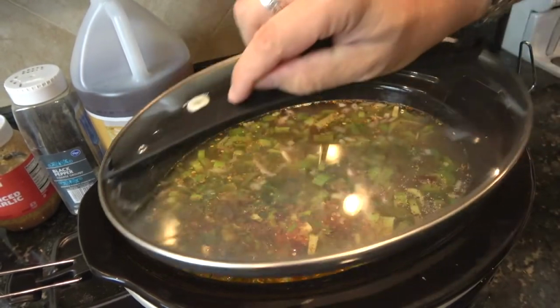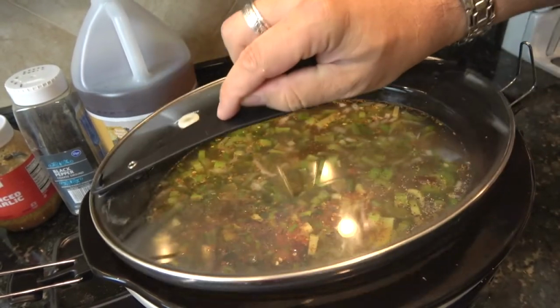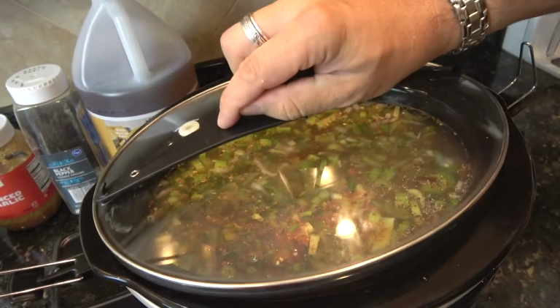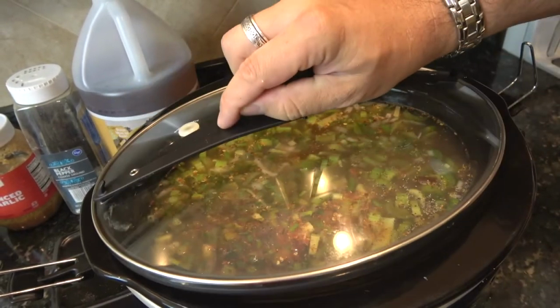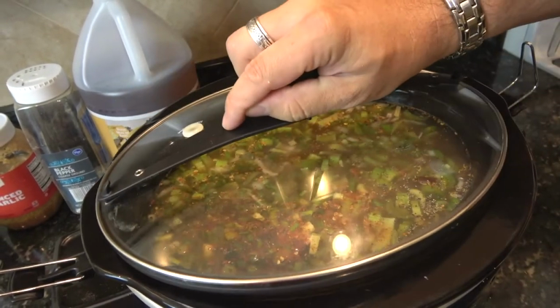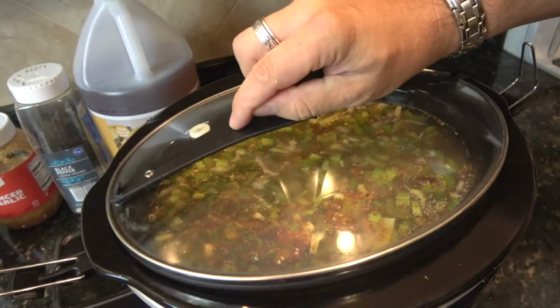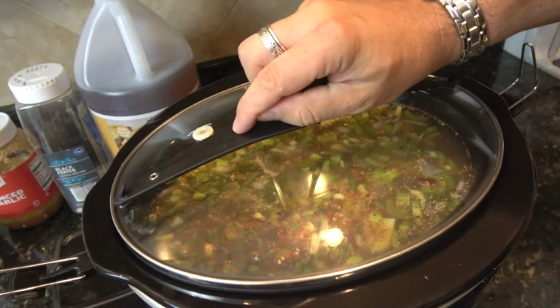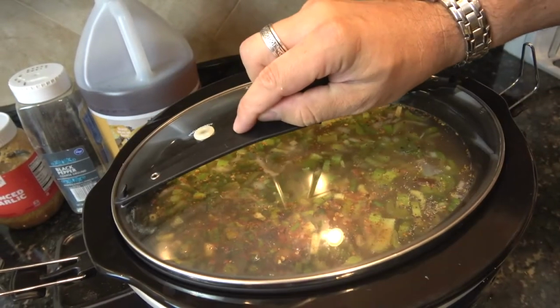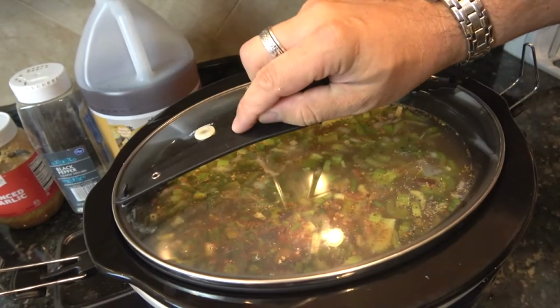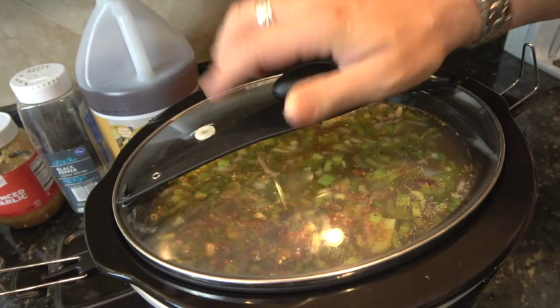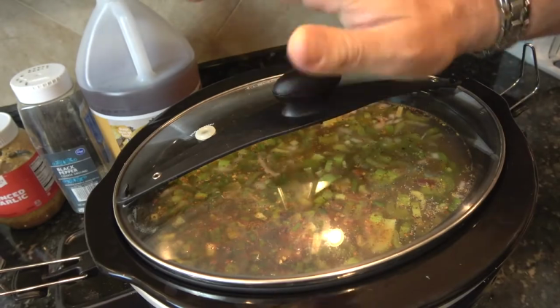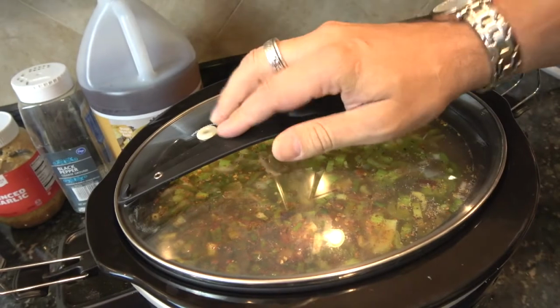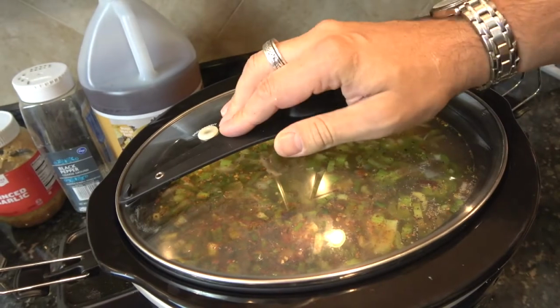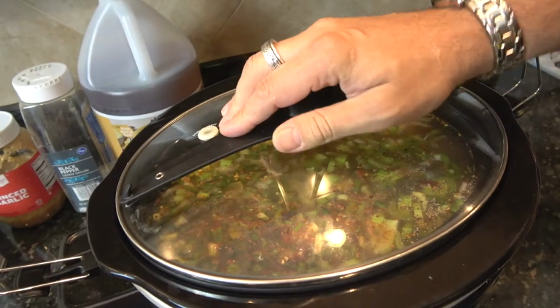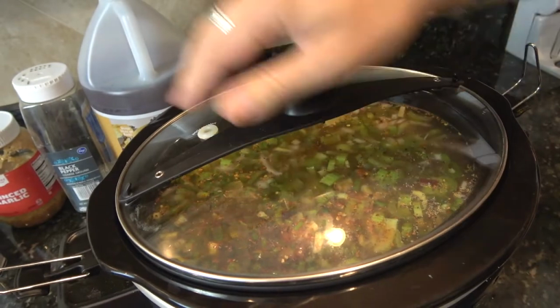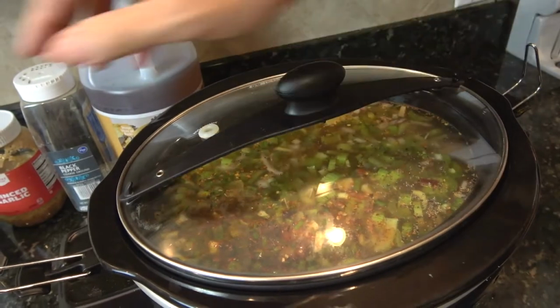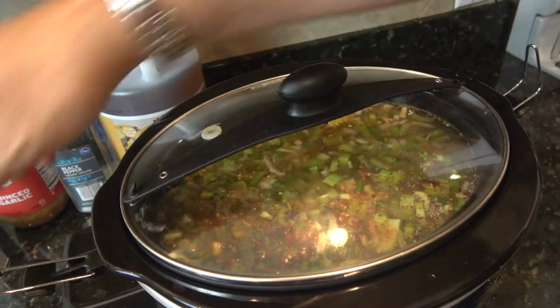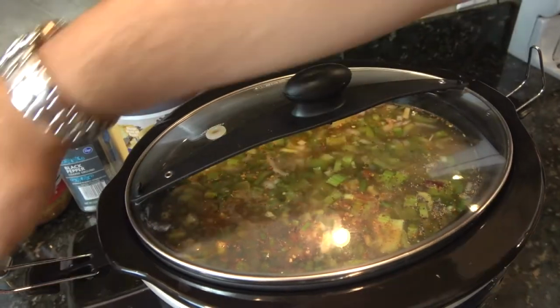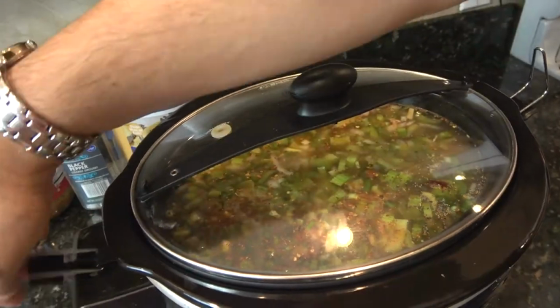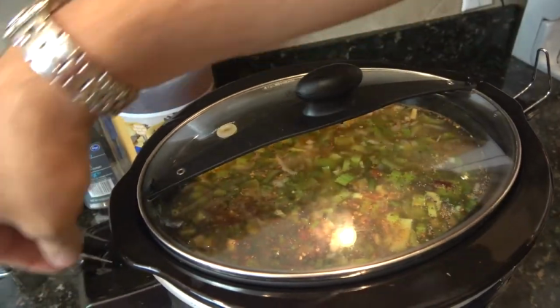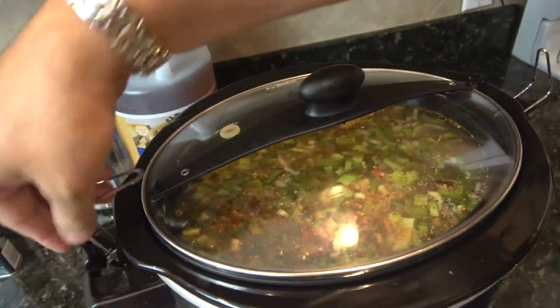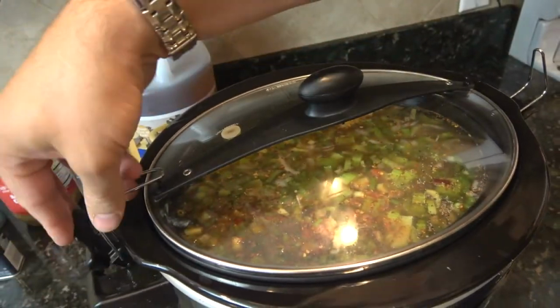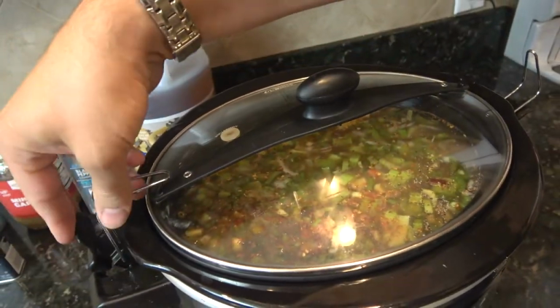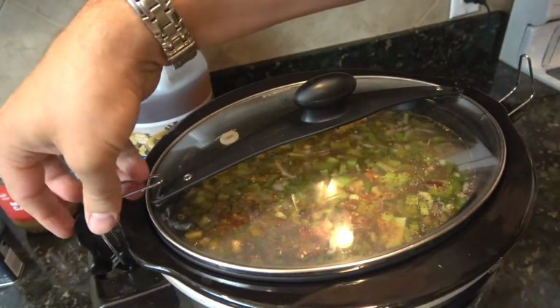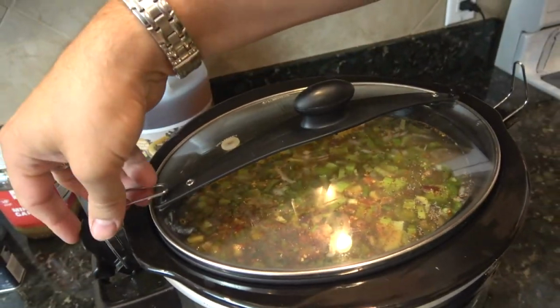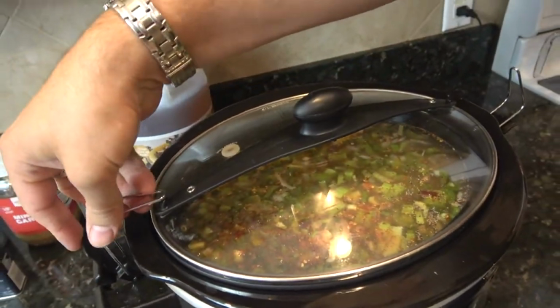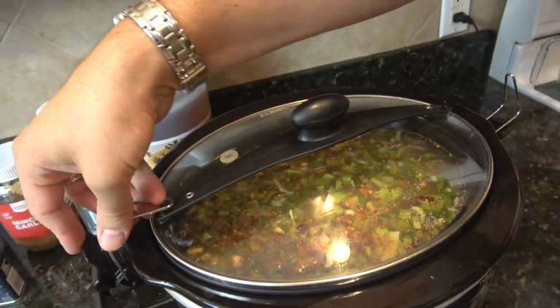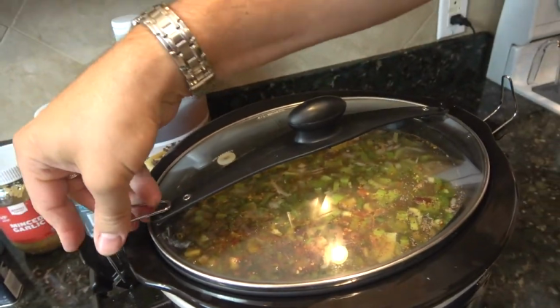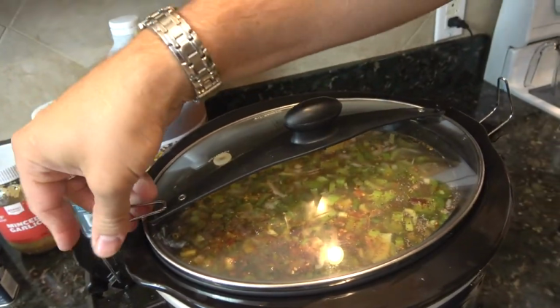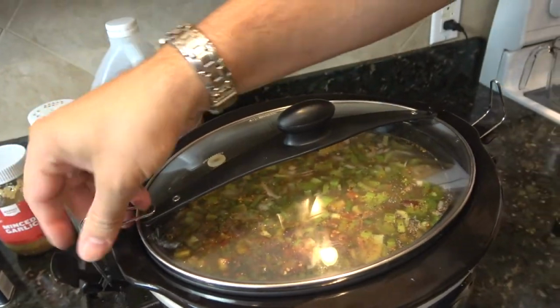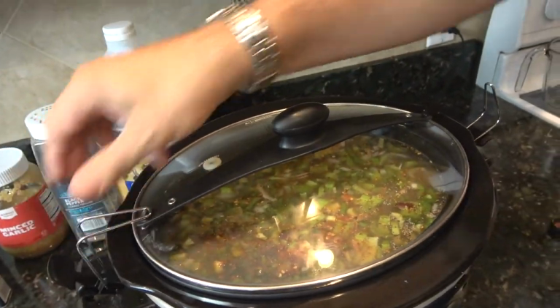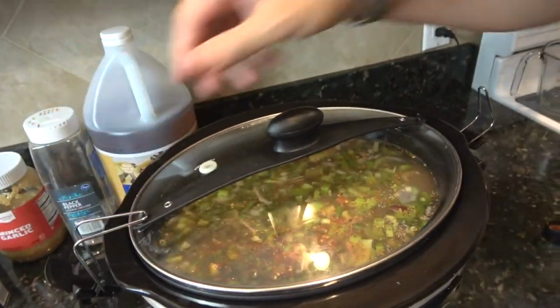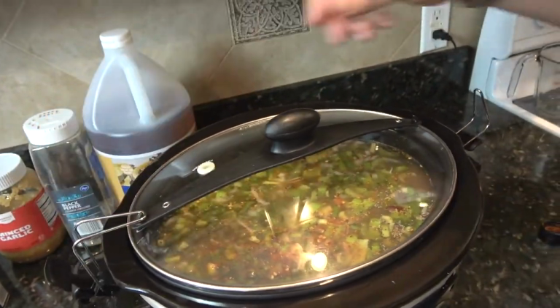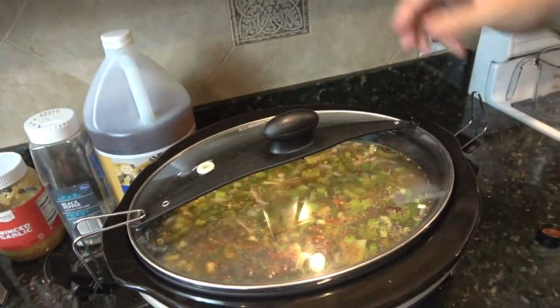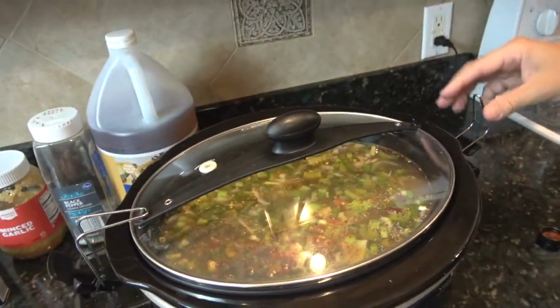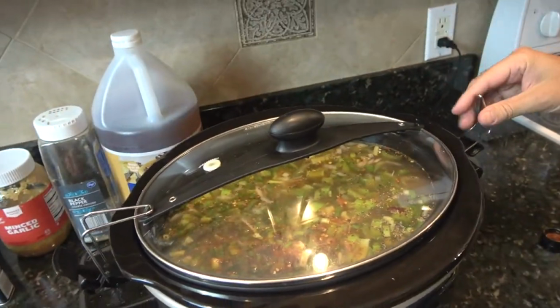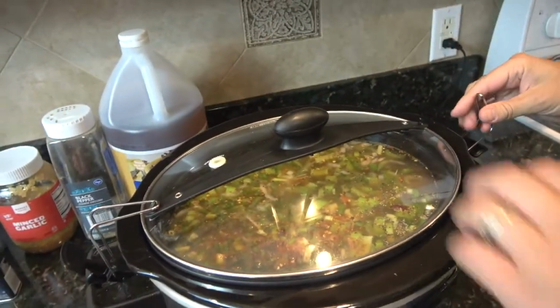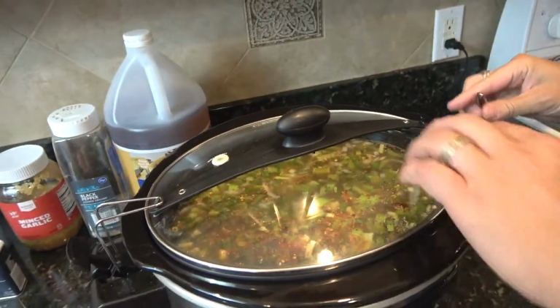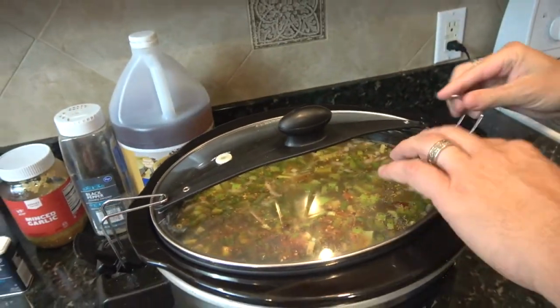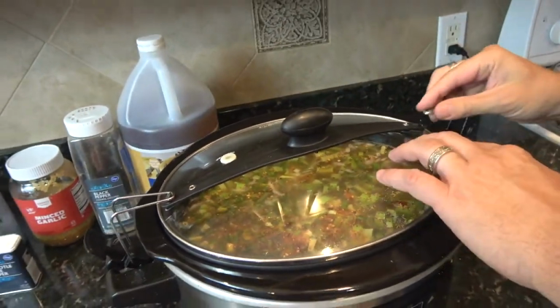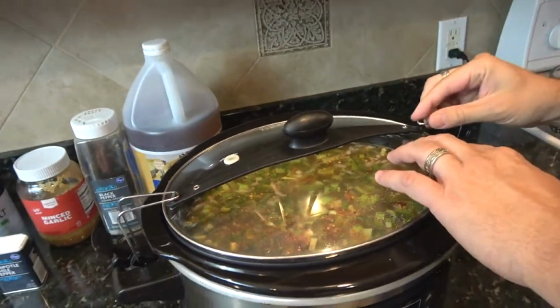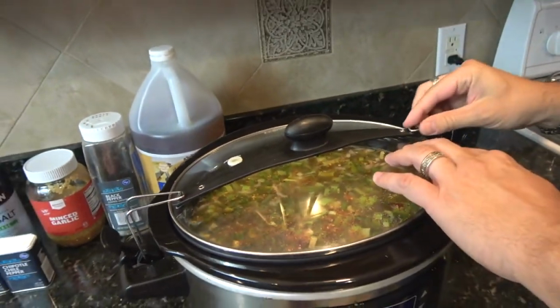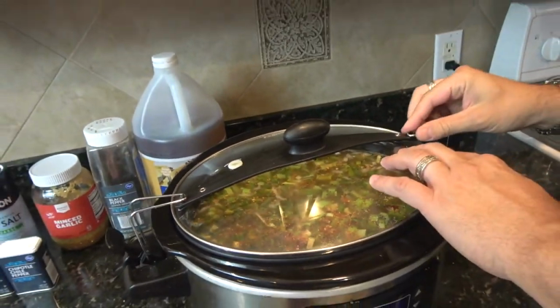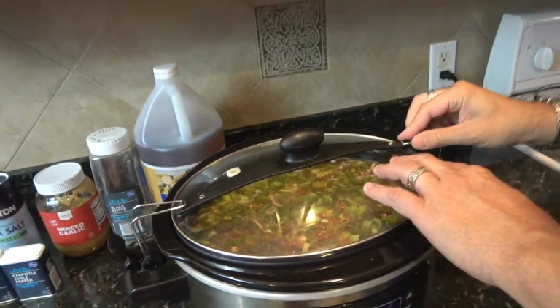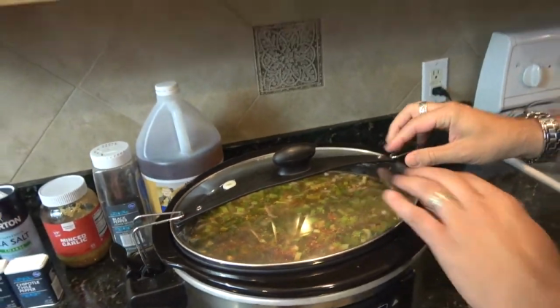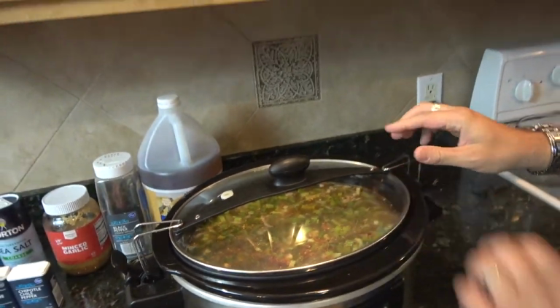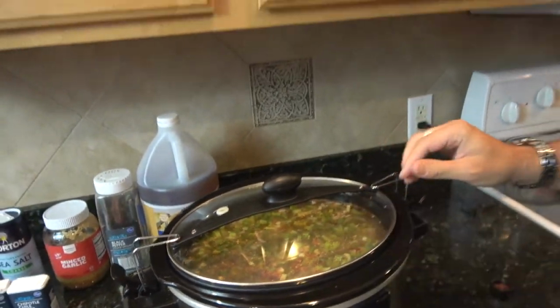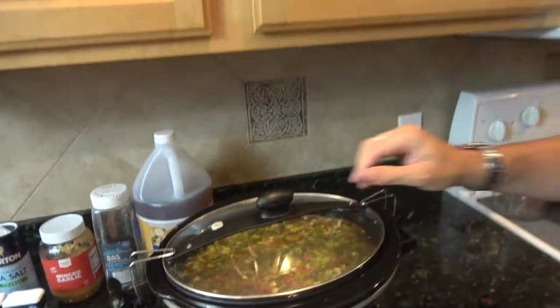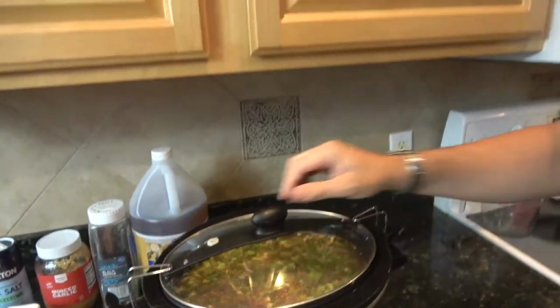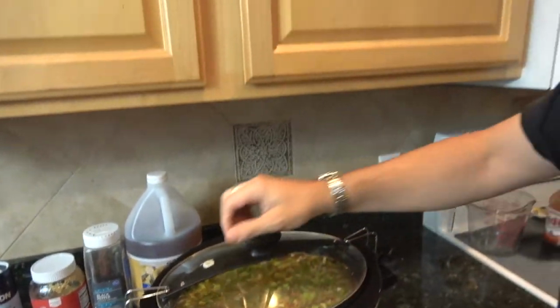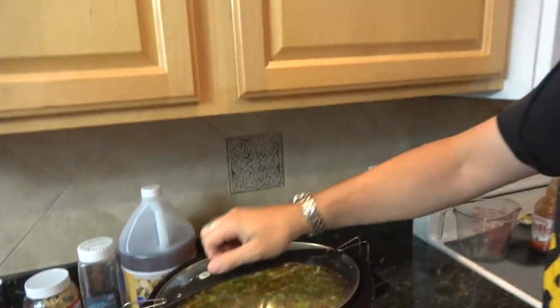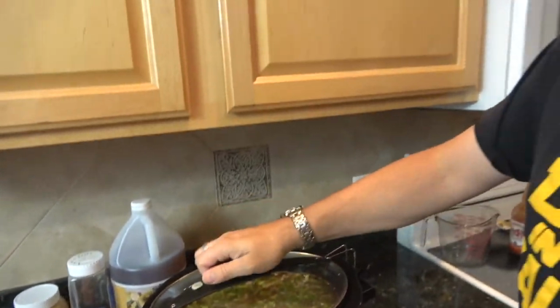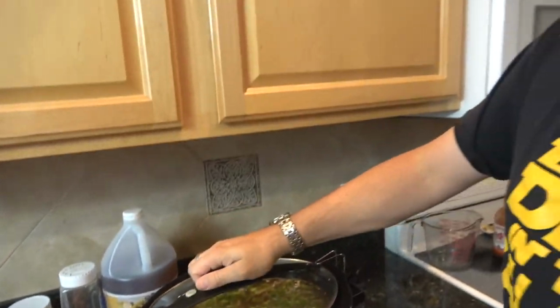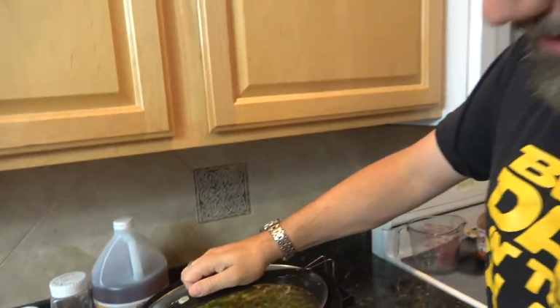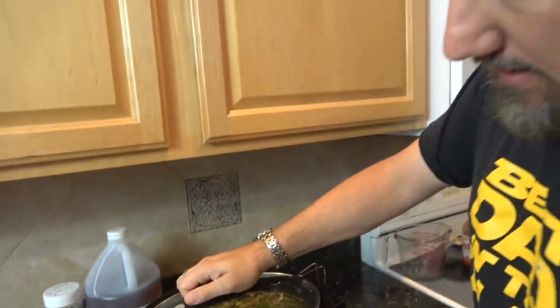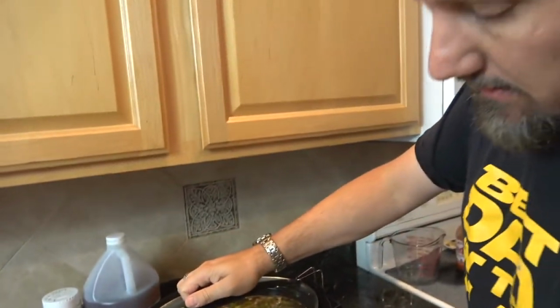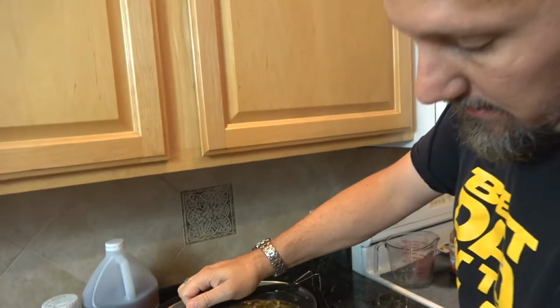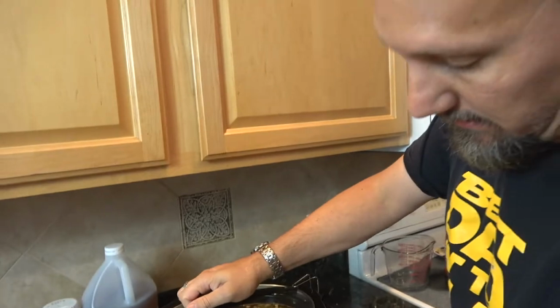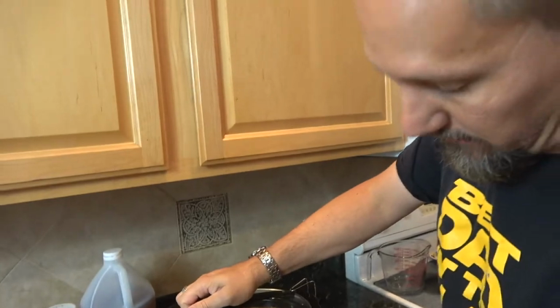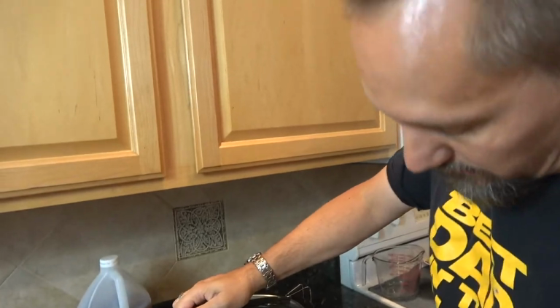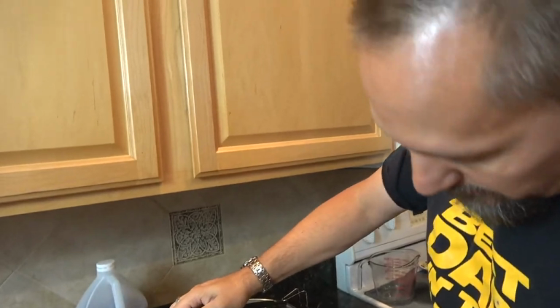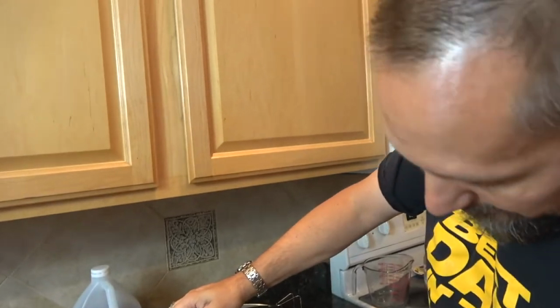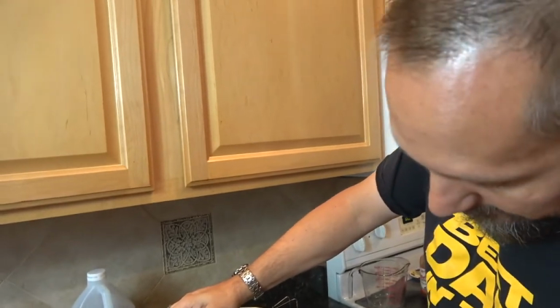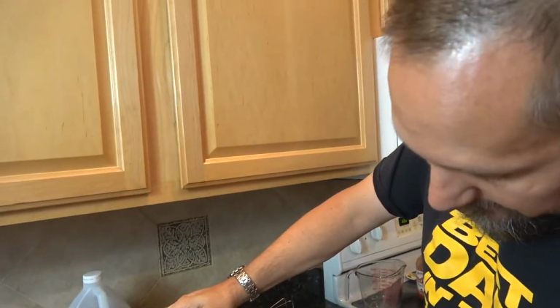All we do is put the top on, slow cook on low for eight hours, and we'll be back.